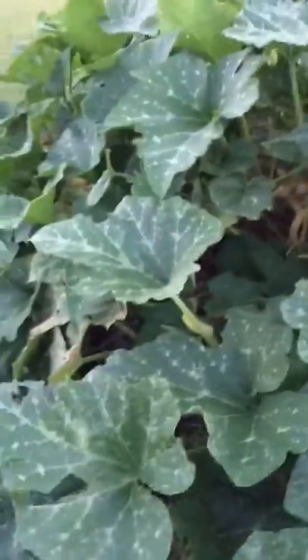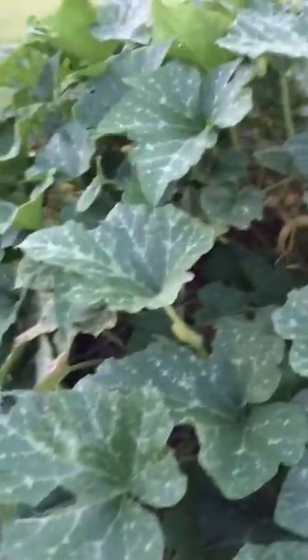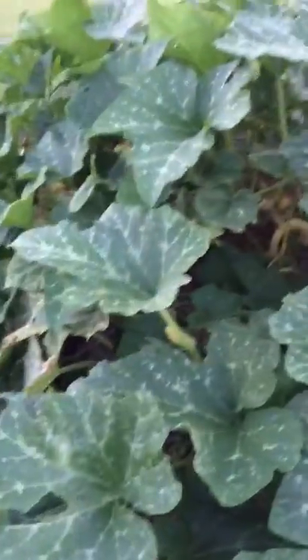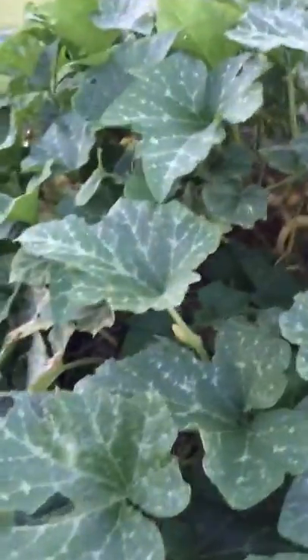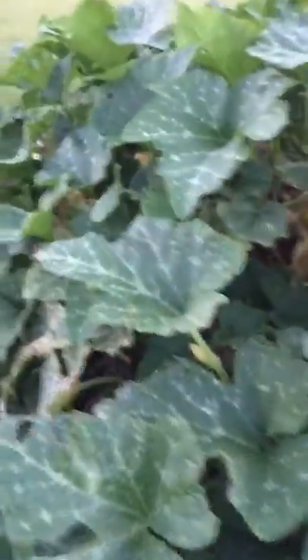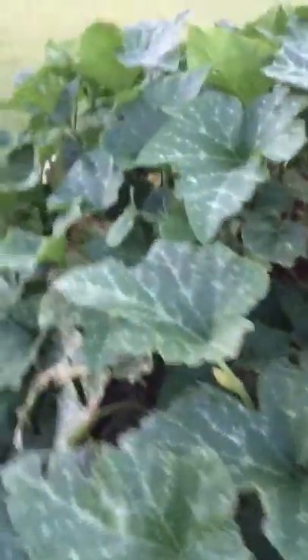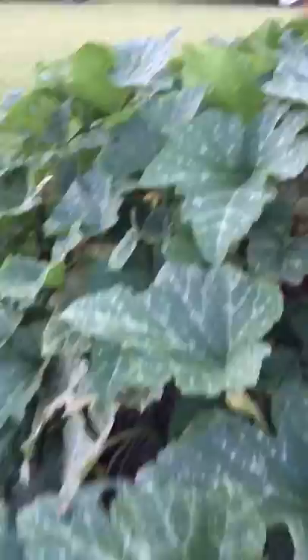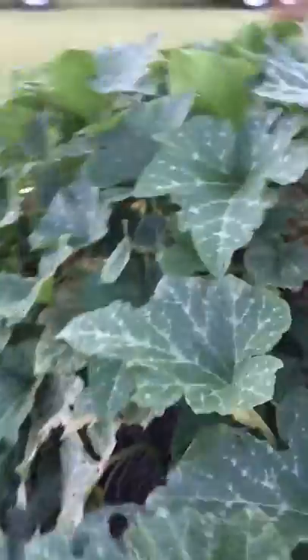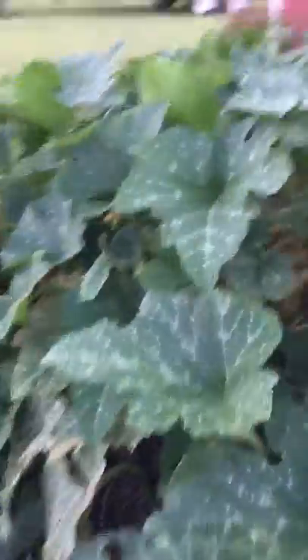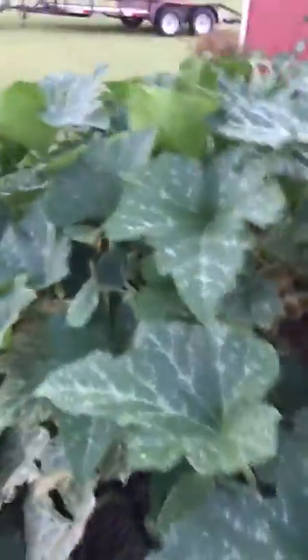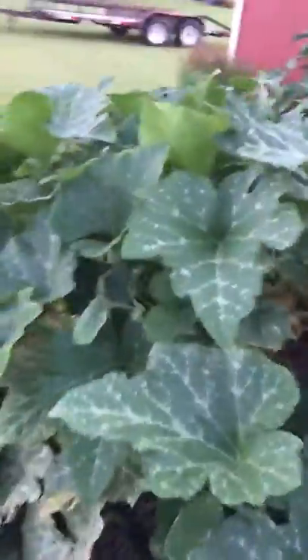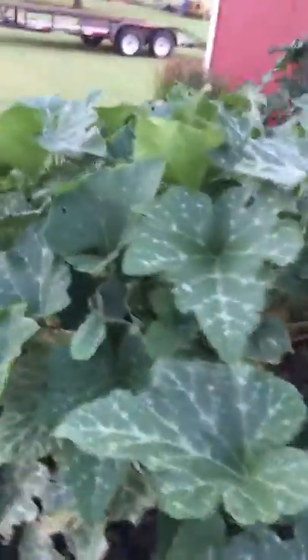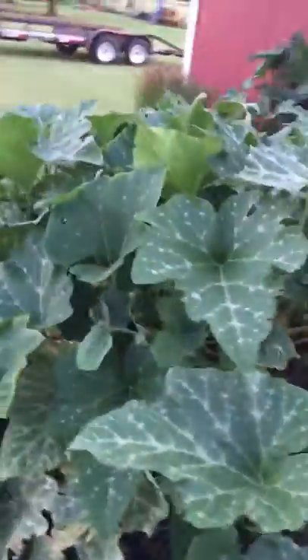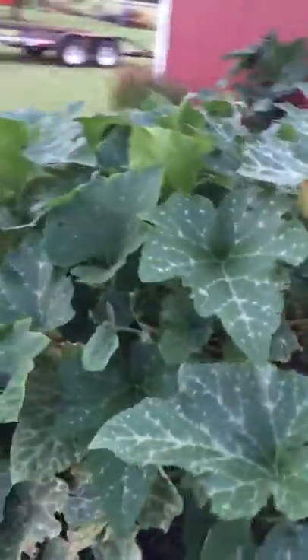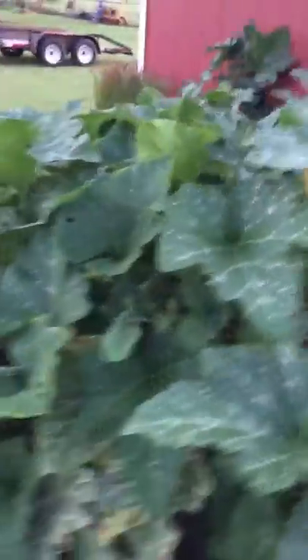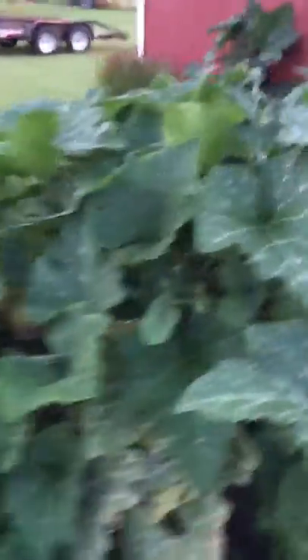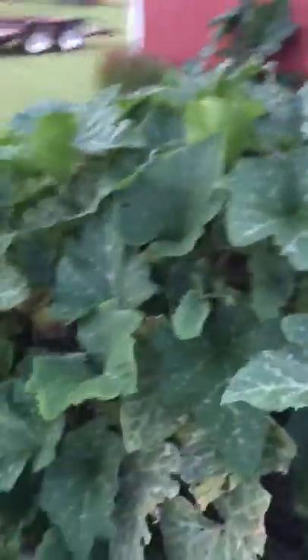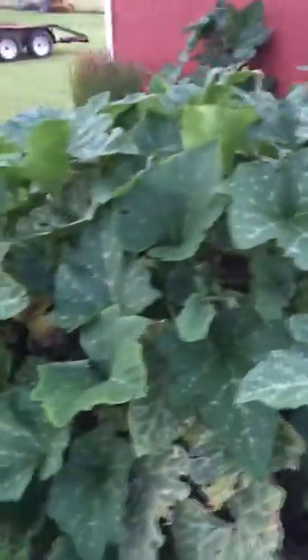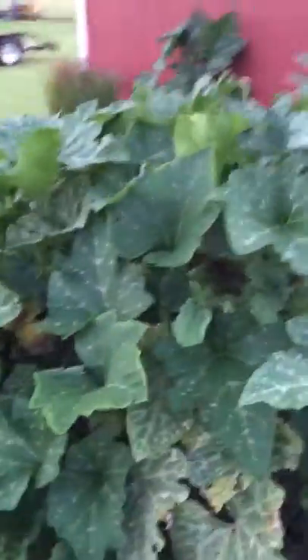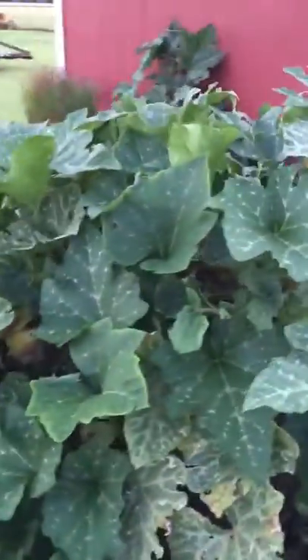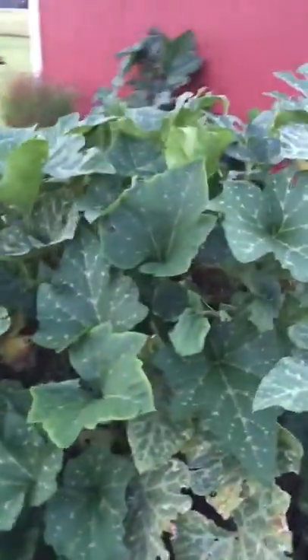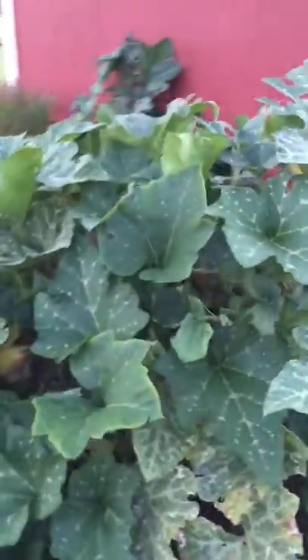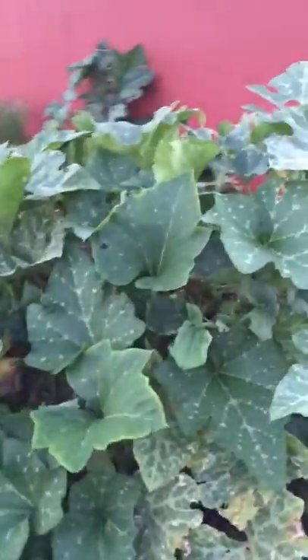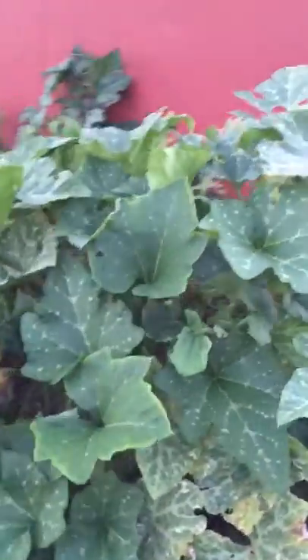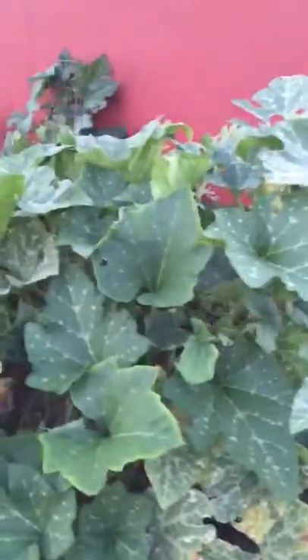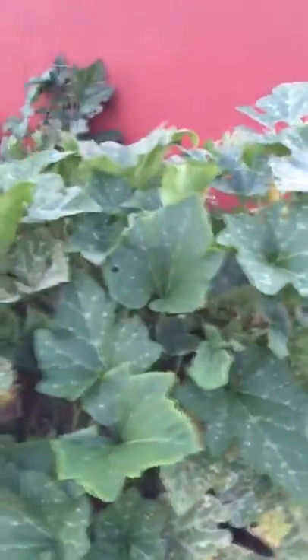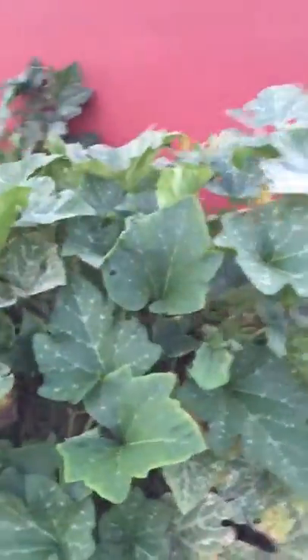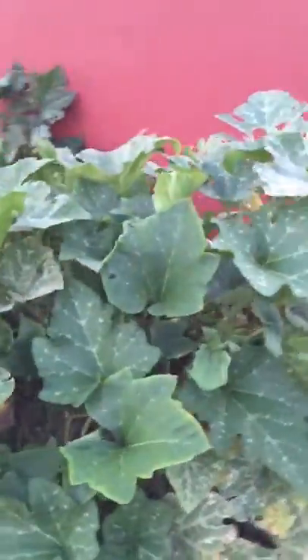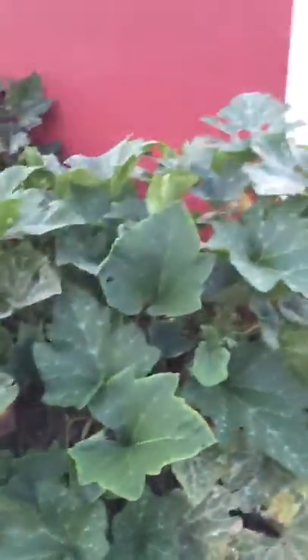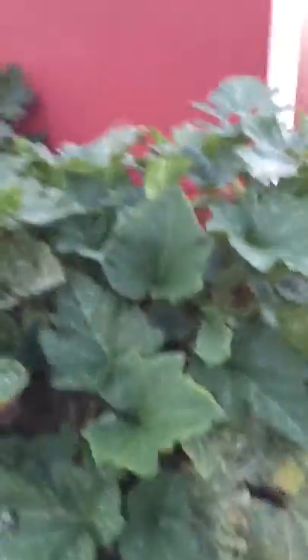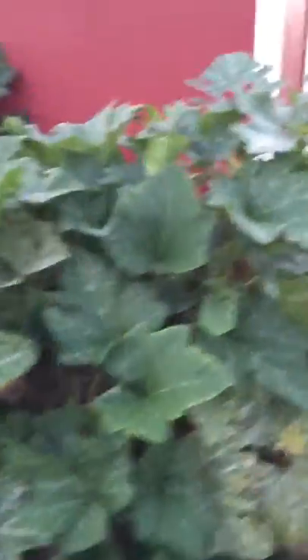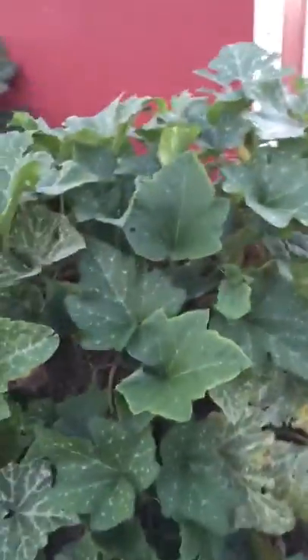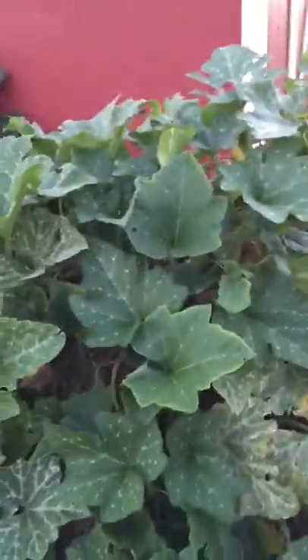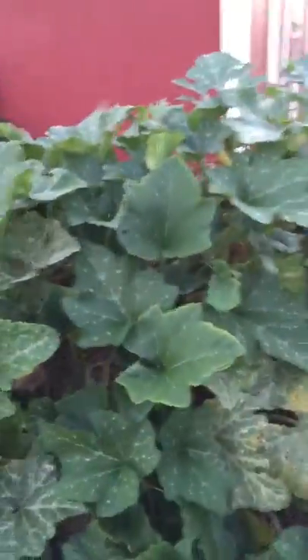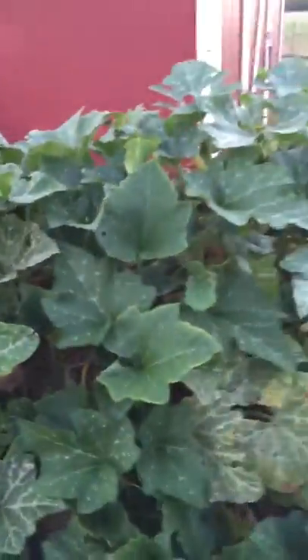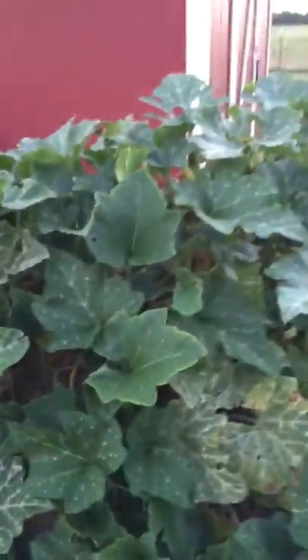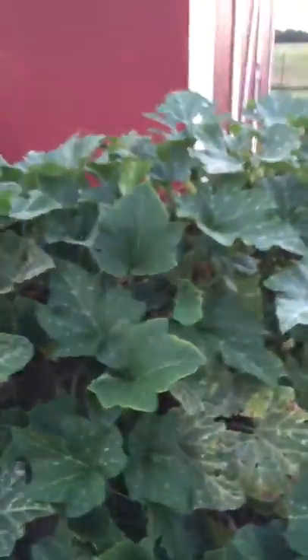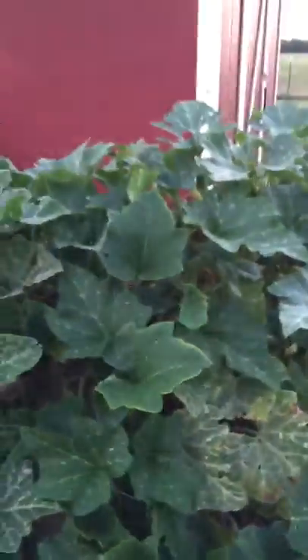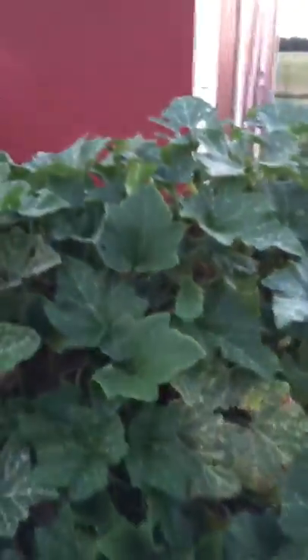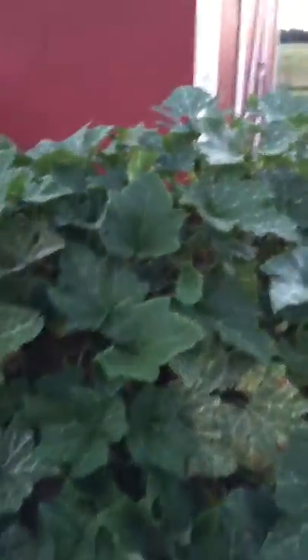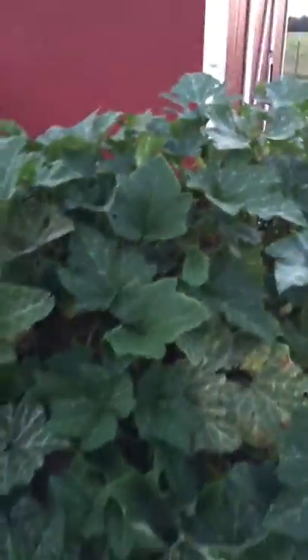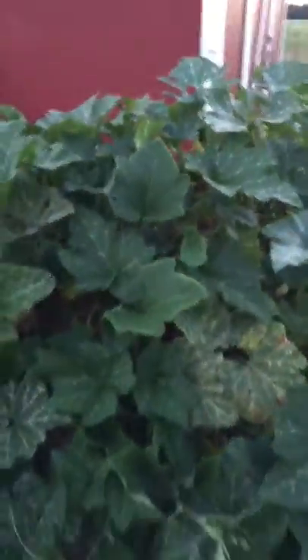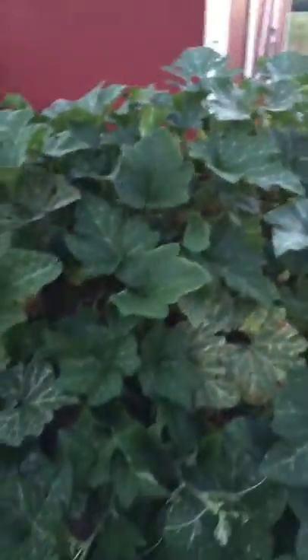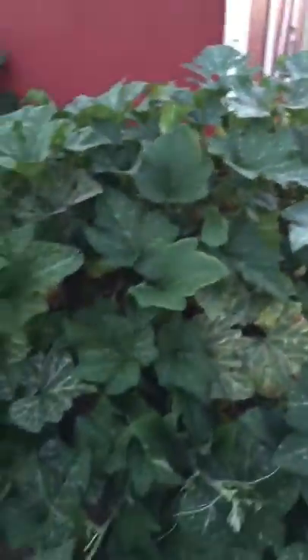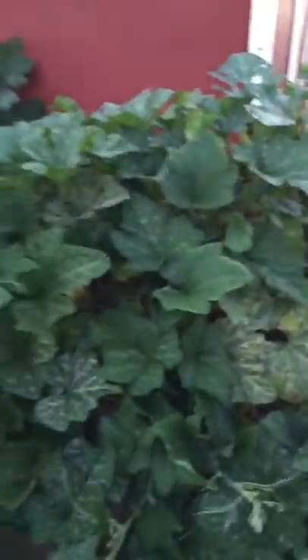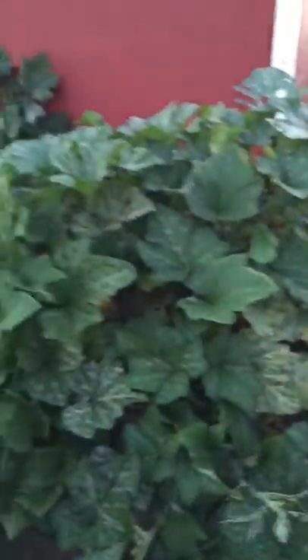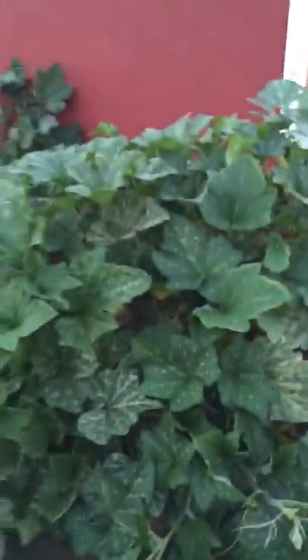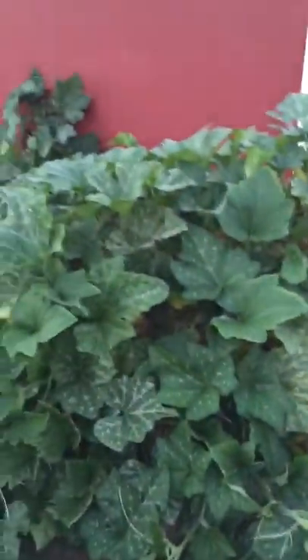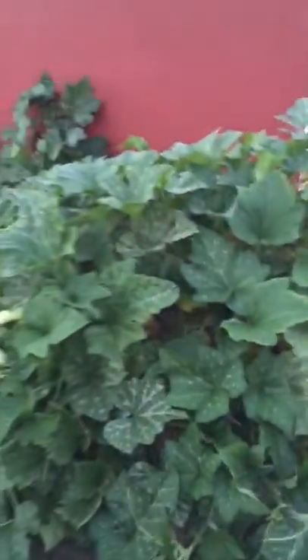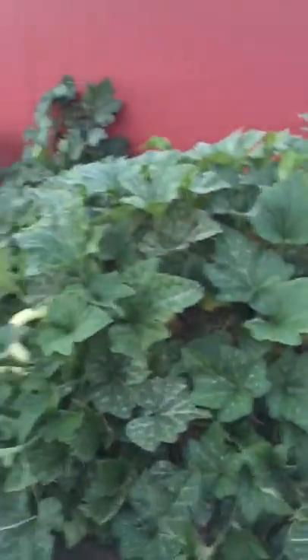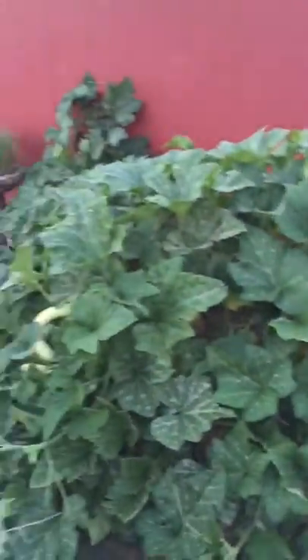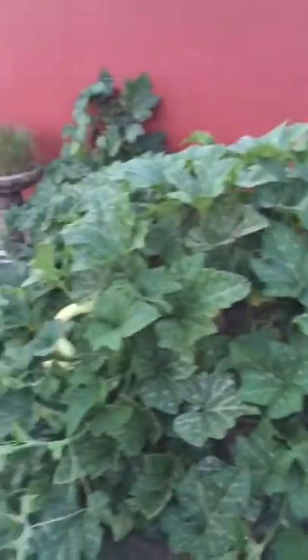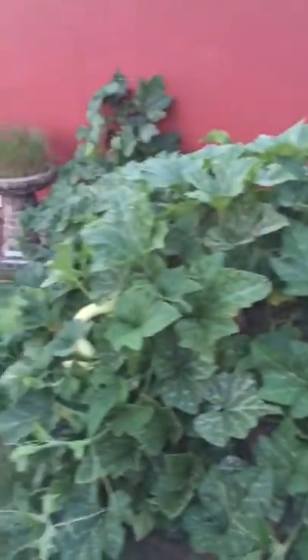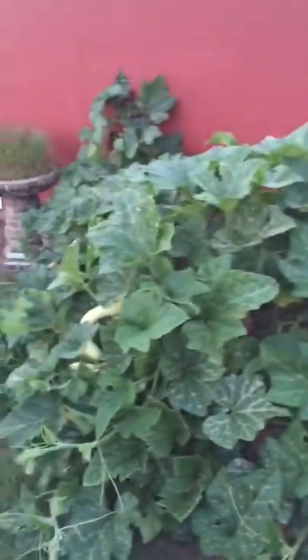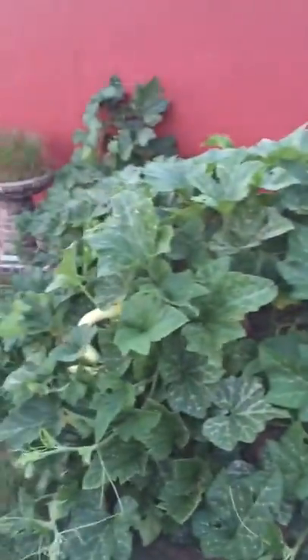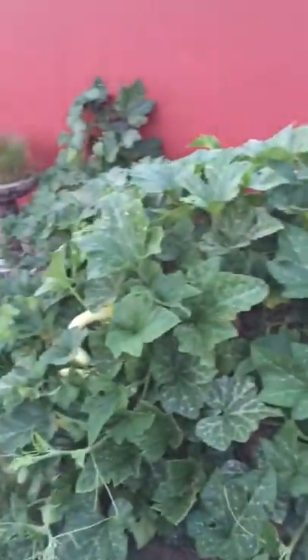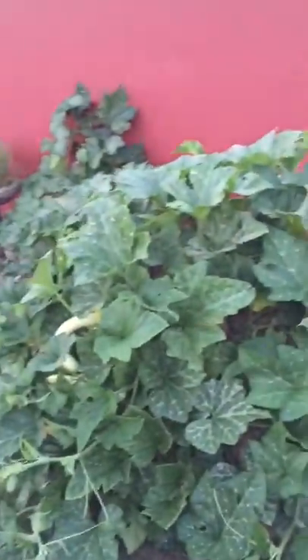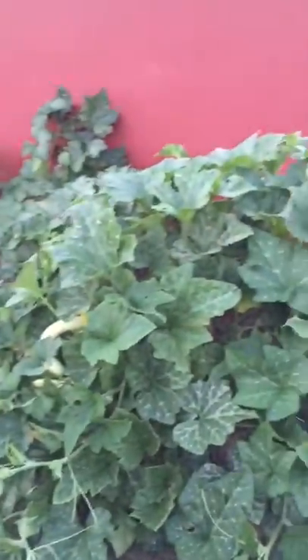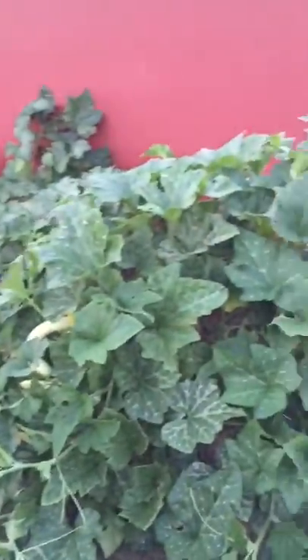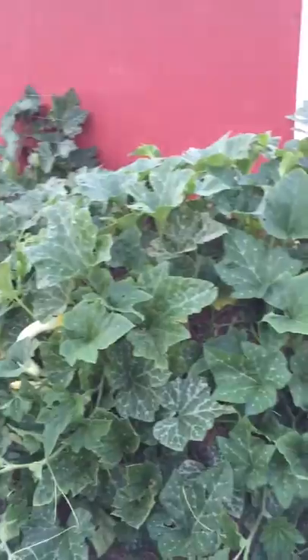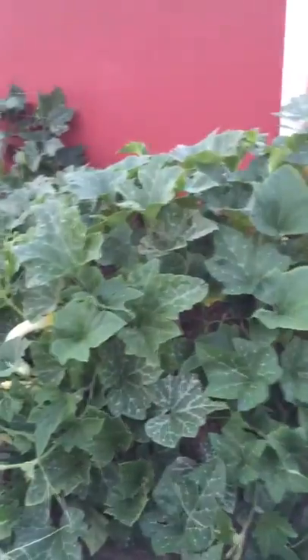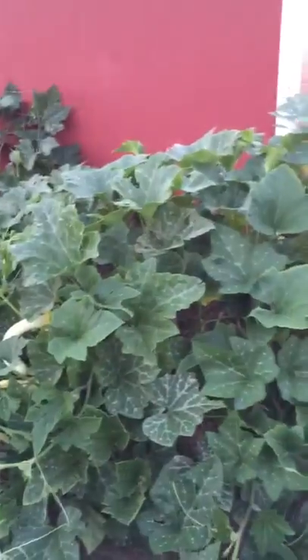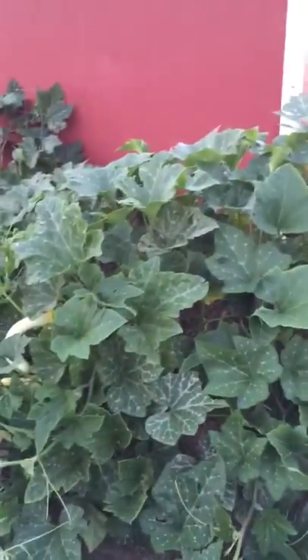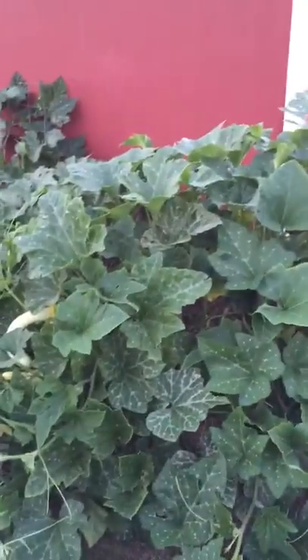If you want to grow a trellis next year, this is a great squash to grow for that for sure.